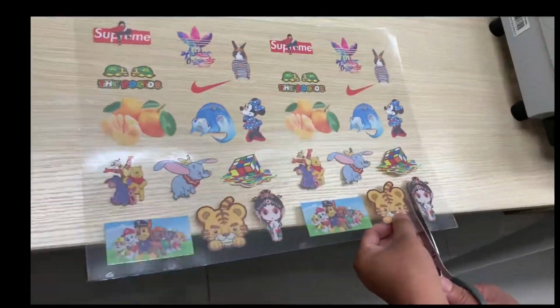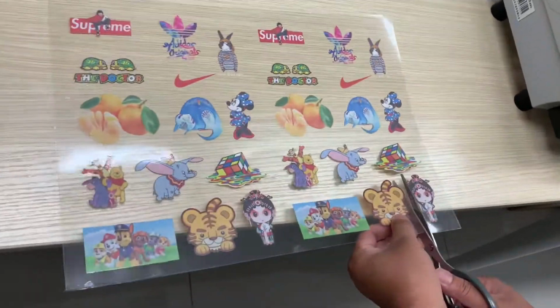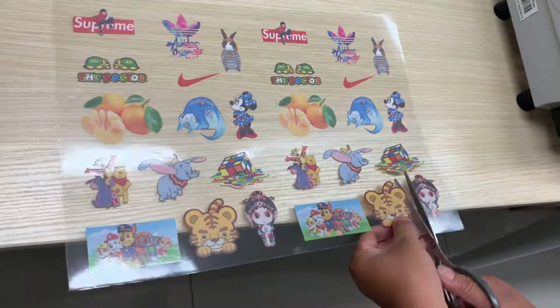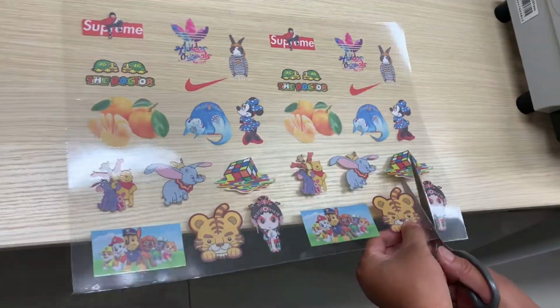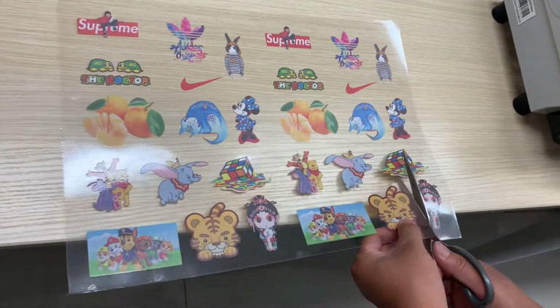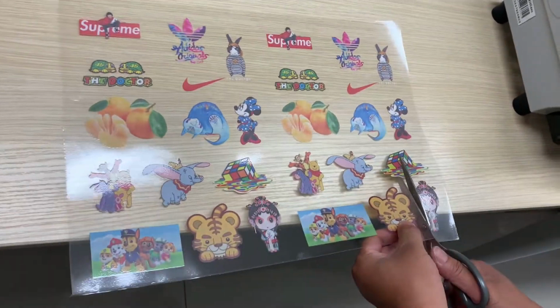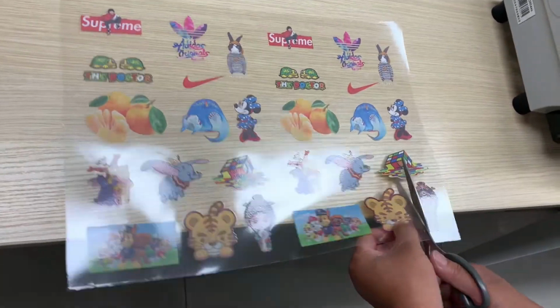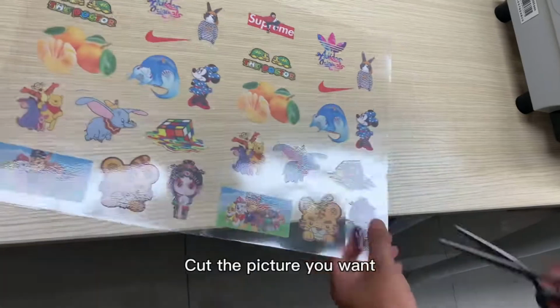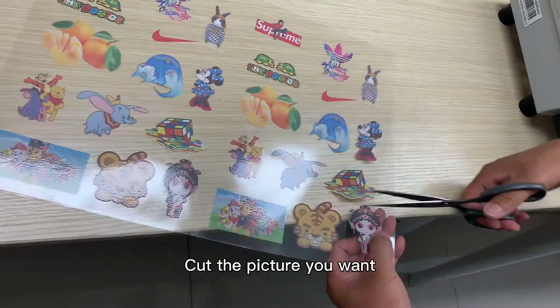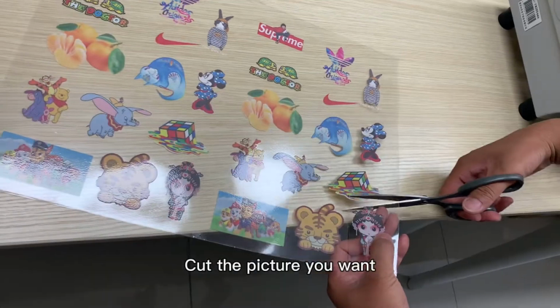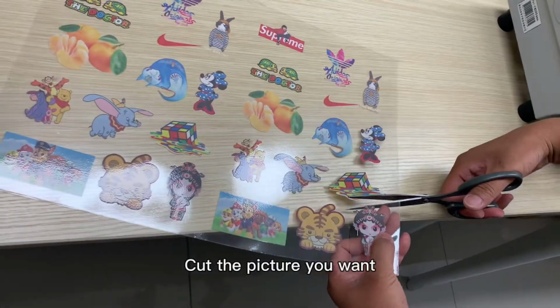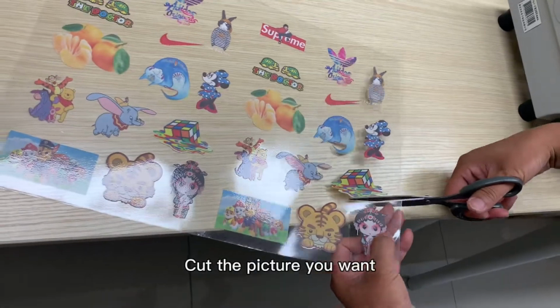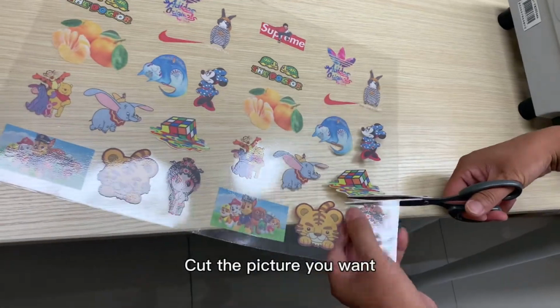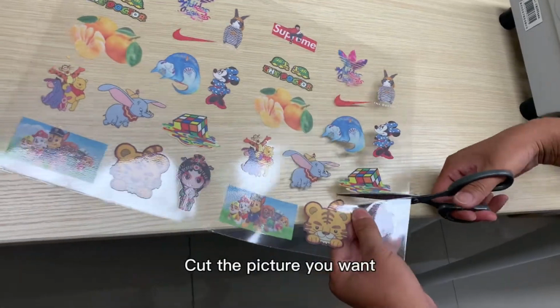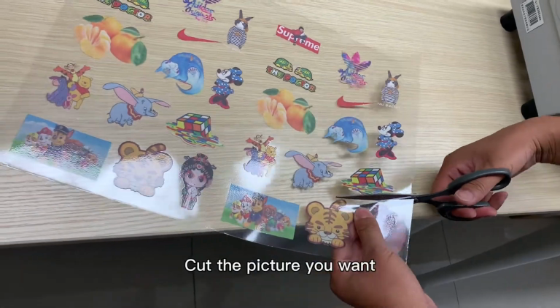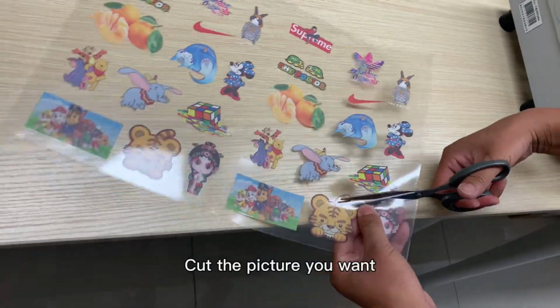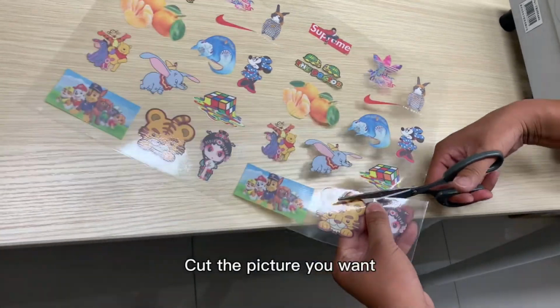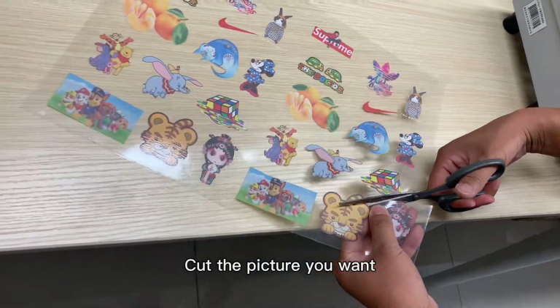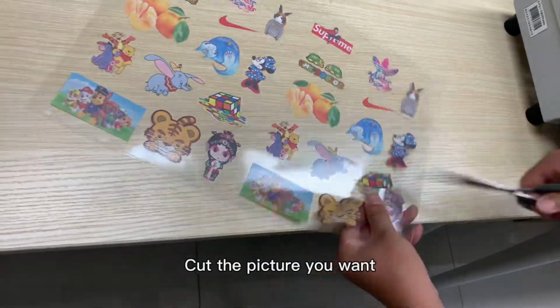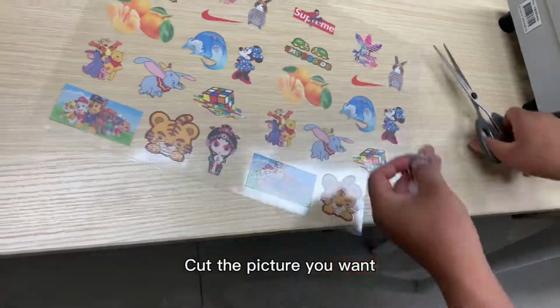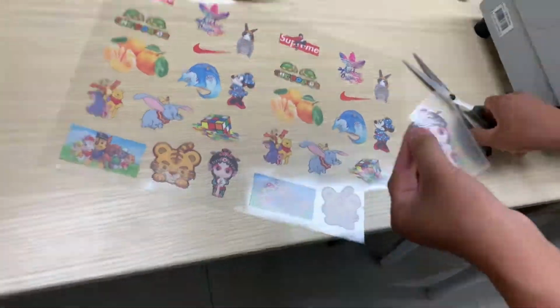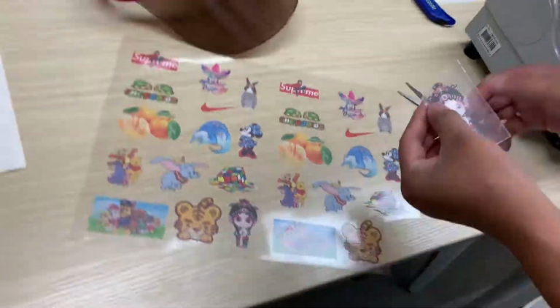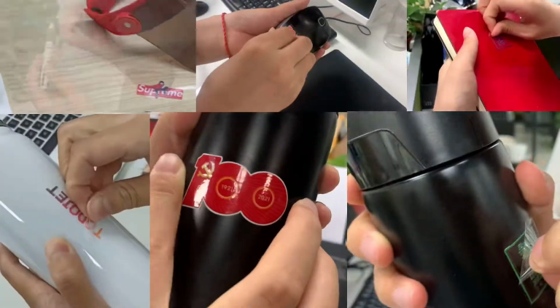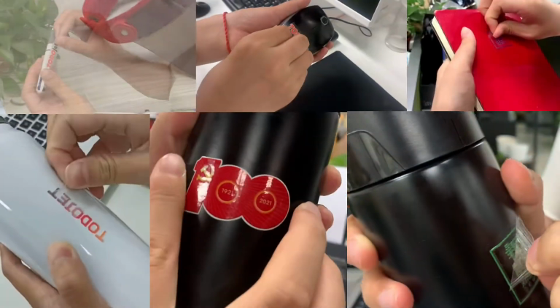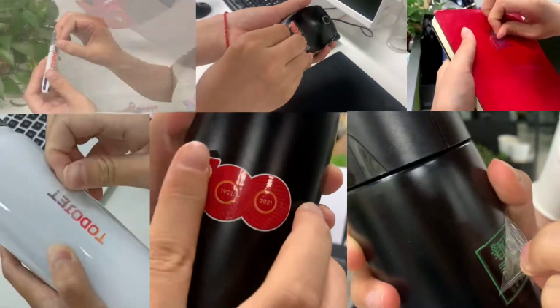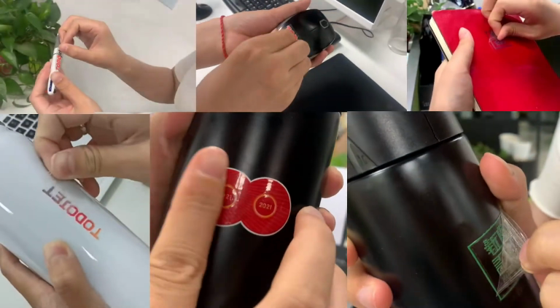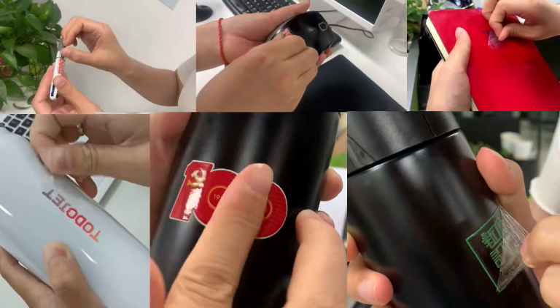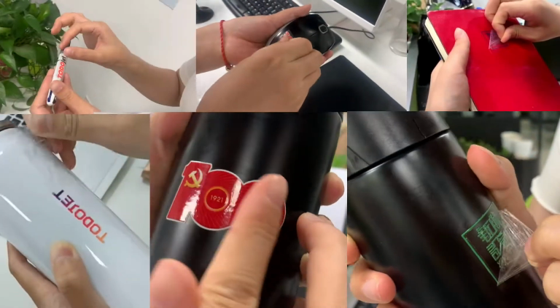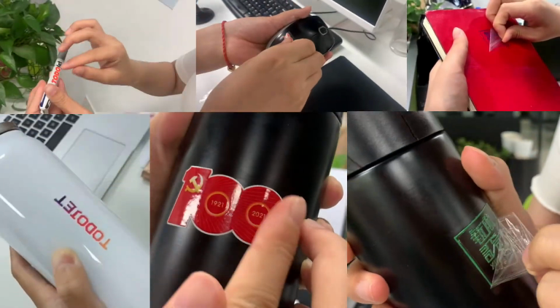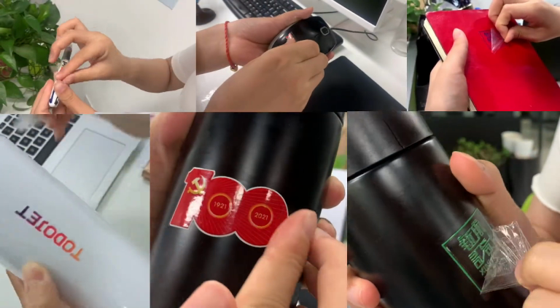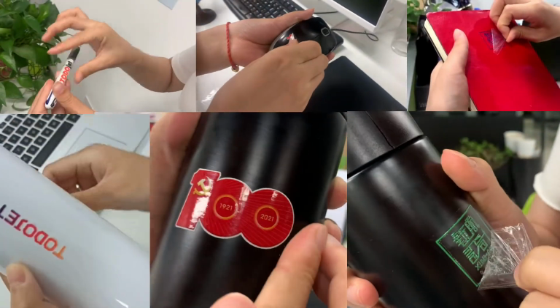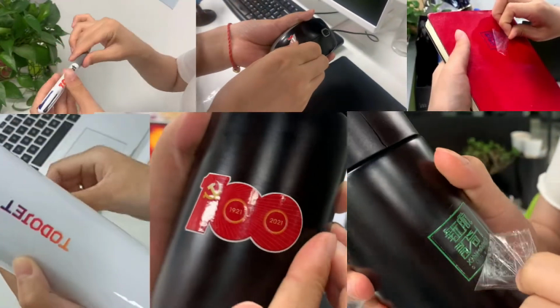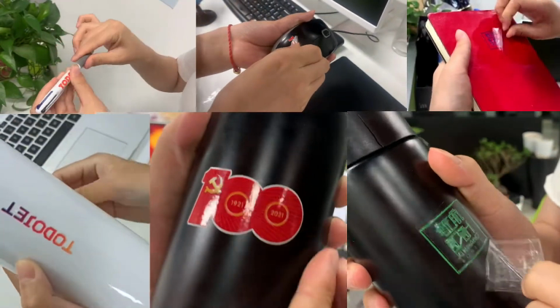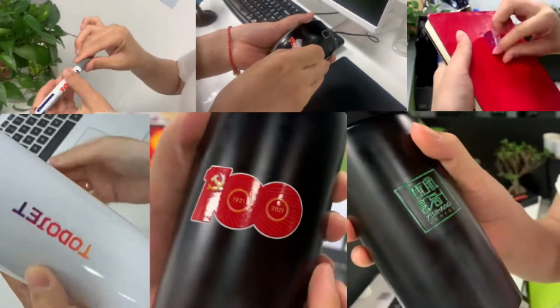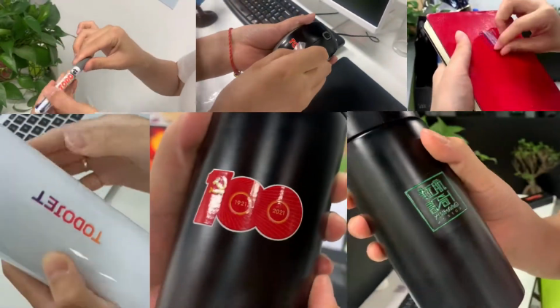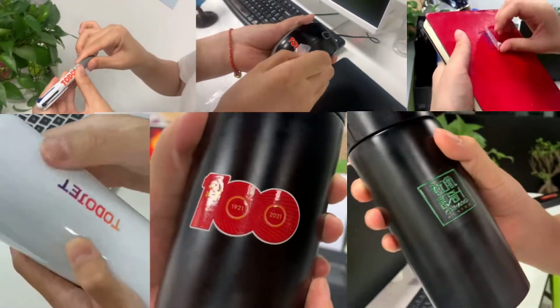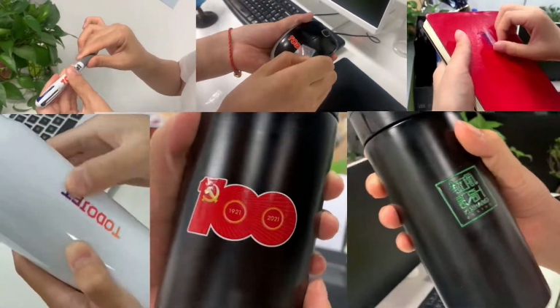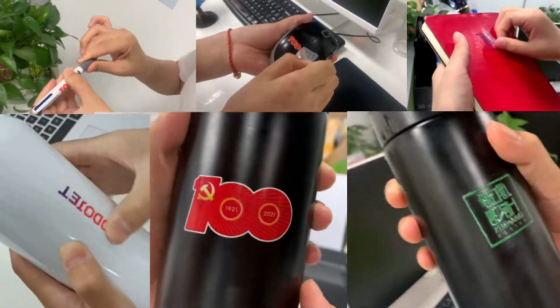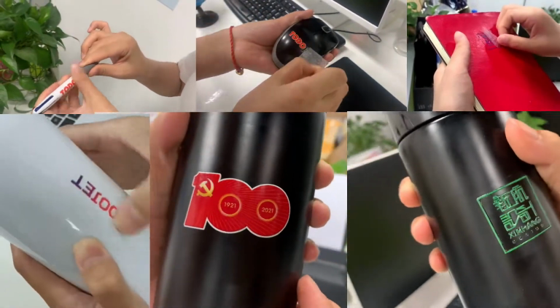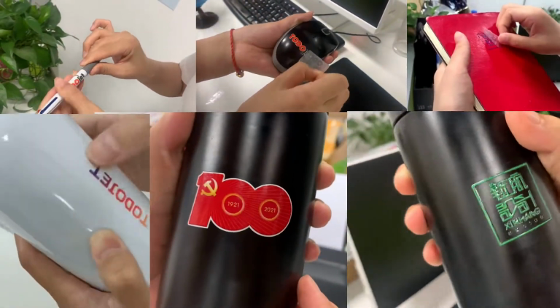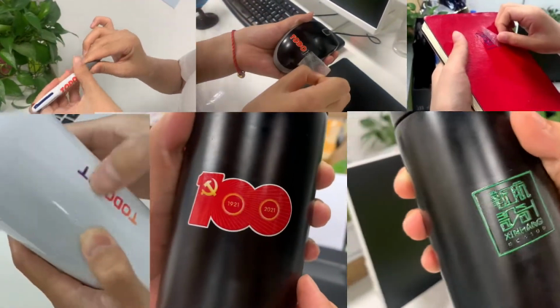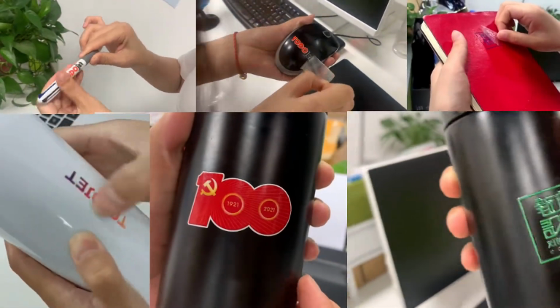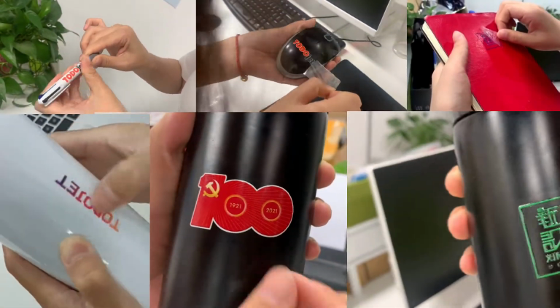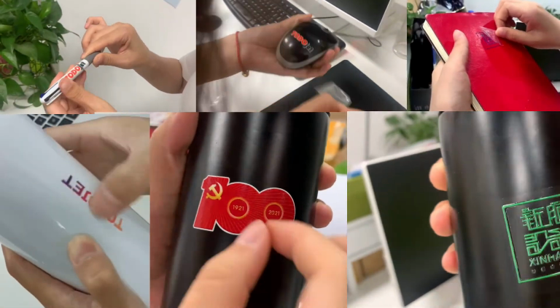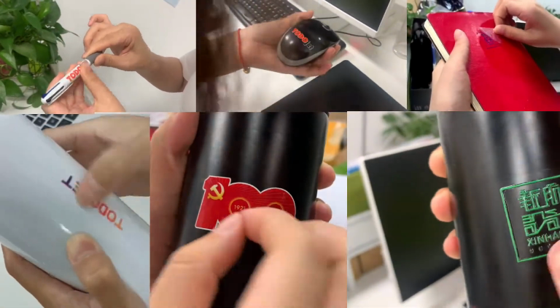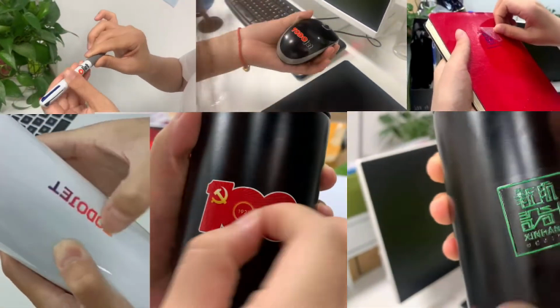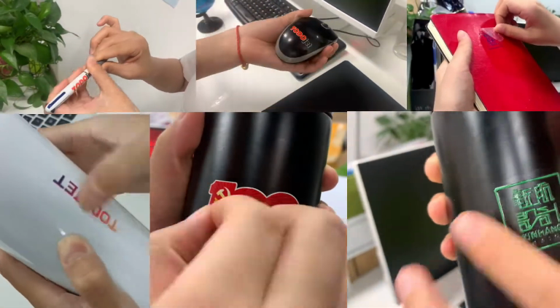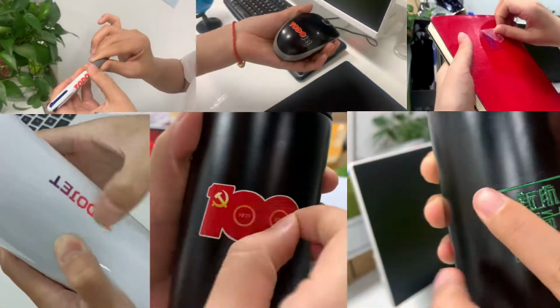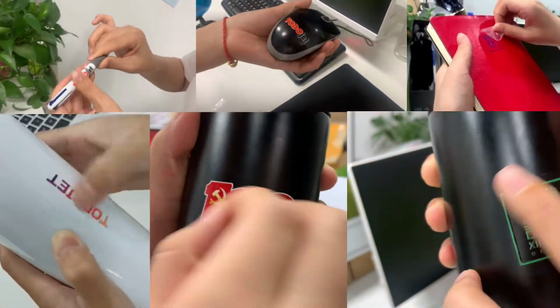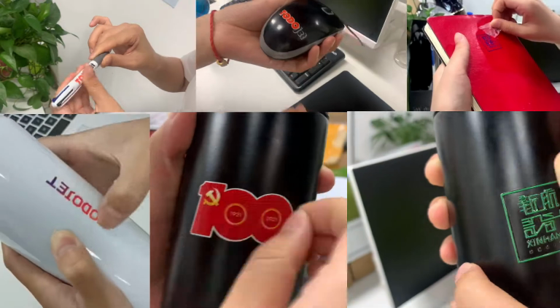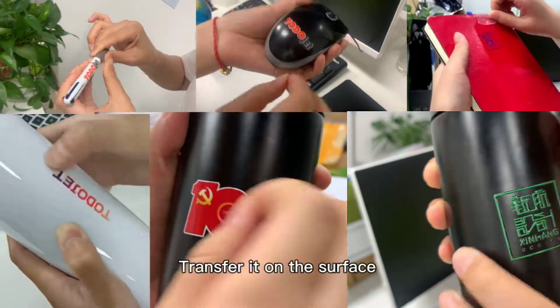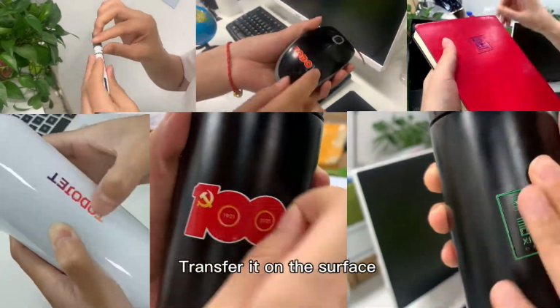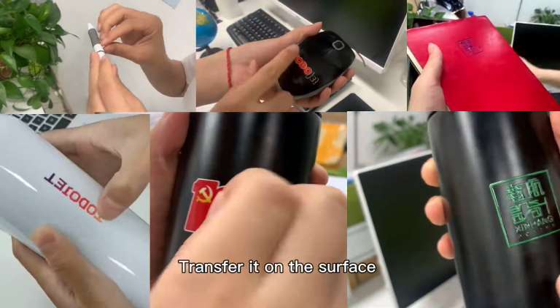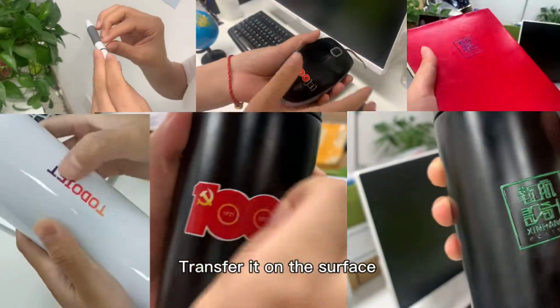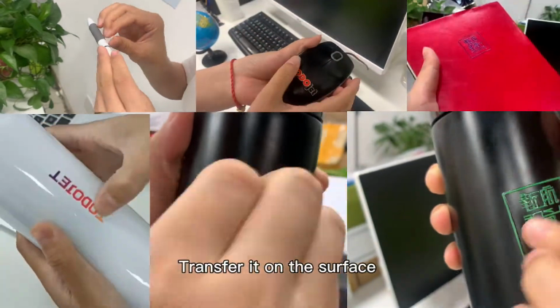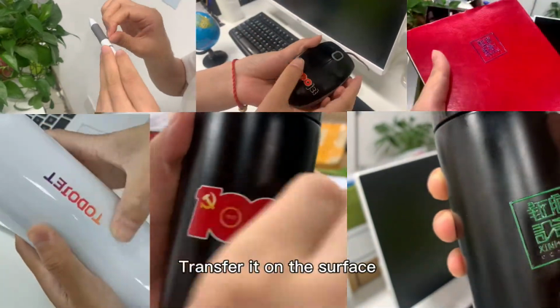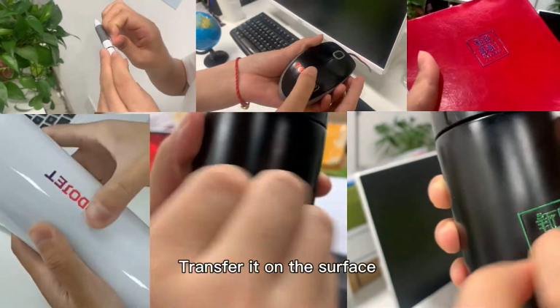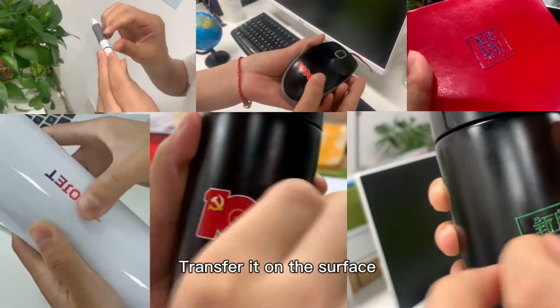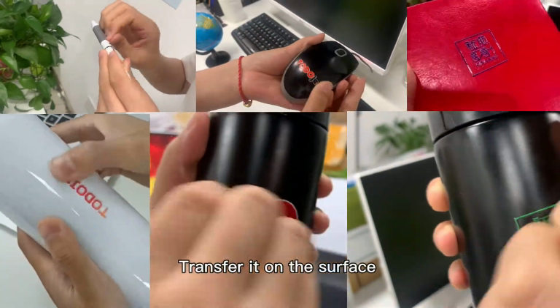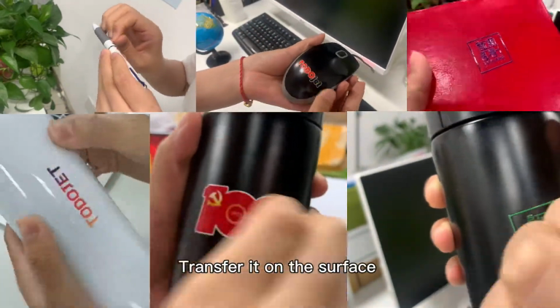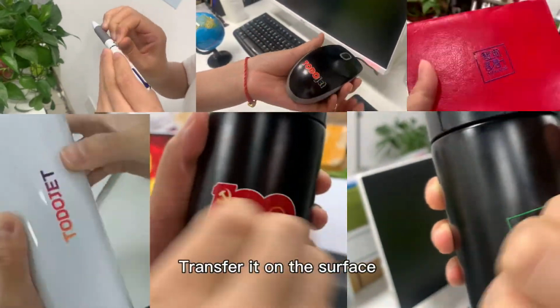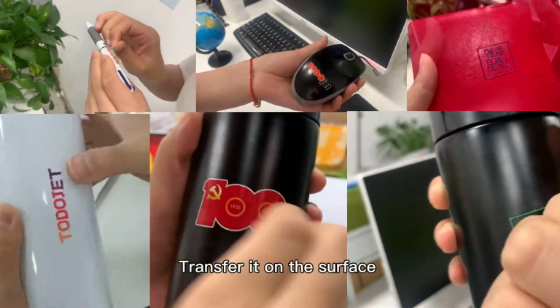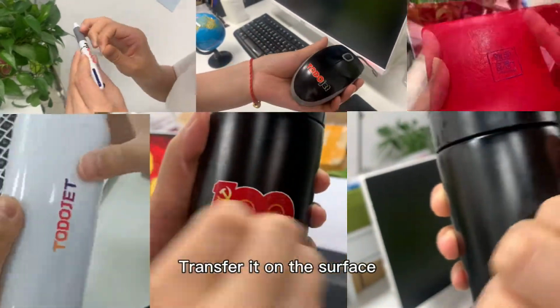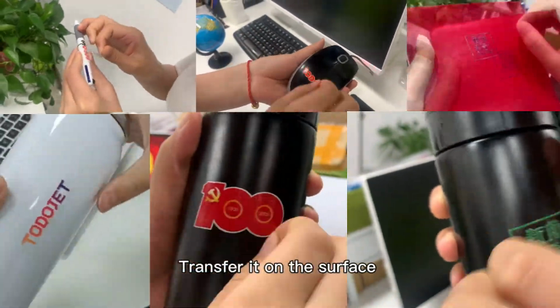Step 4. Cut the picture you want, then transfer it on the hard surface.